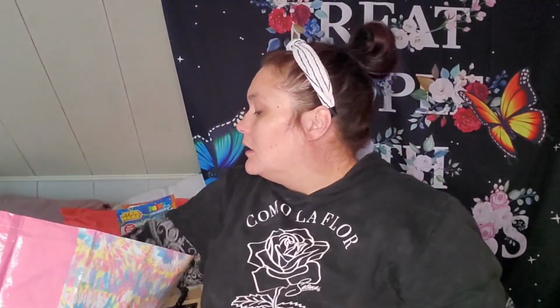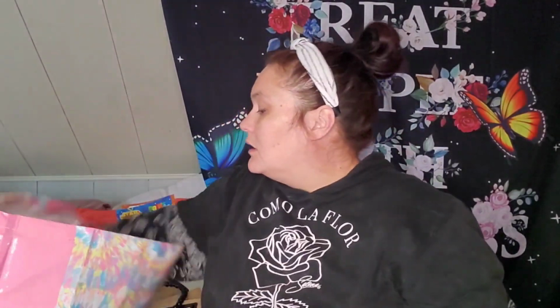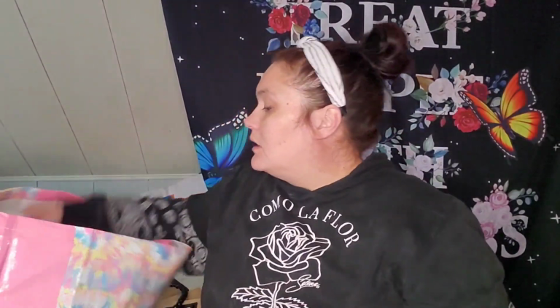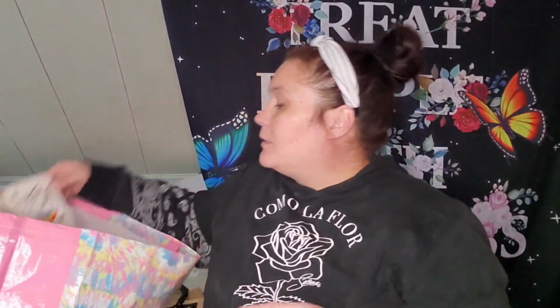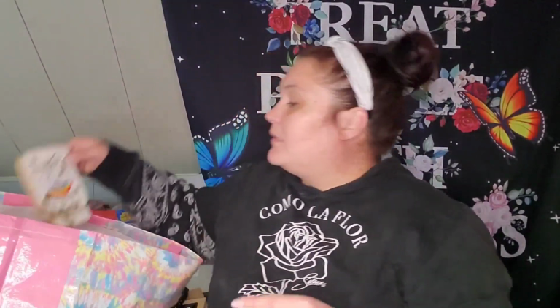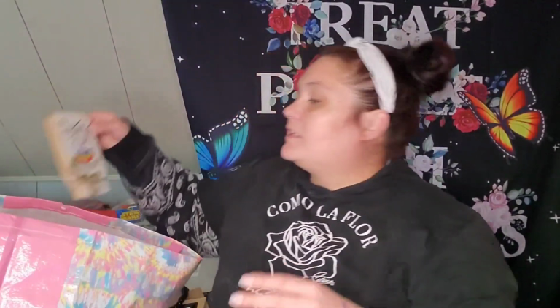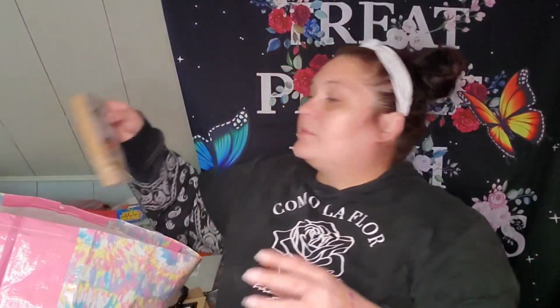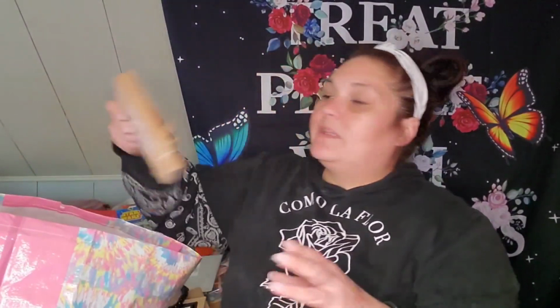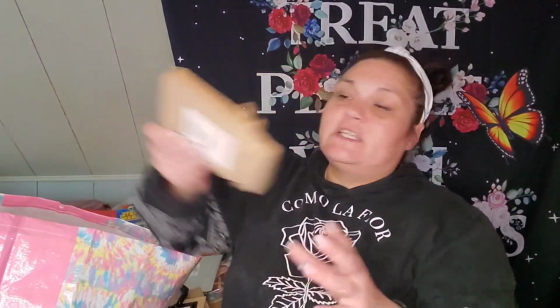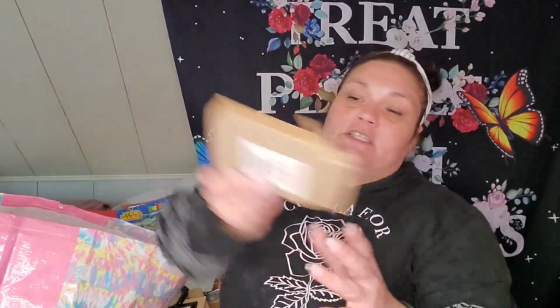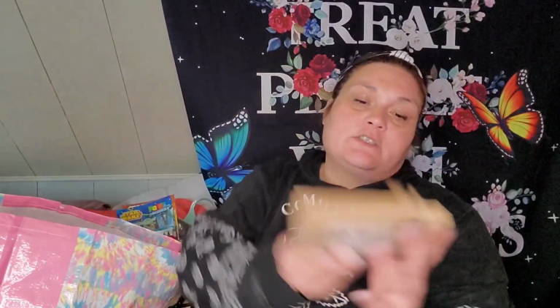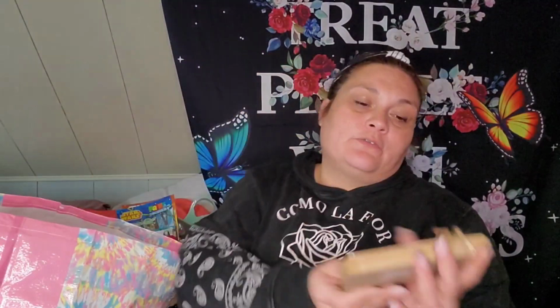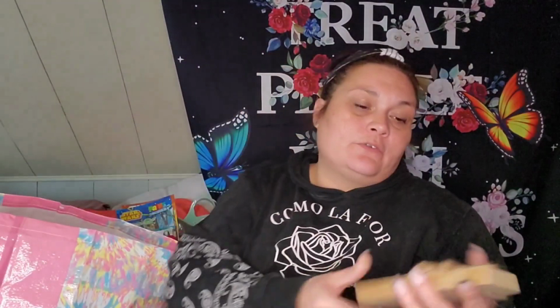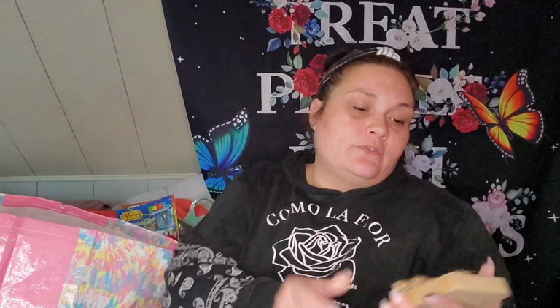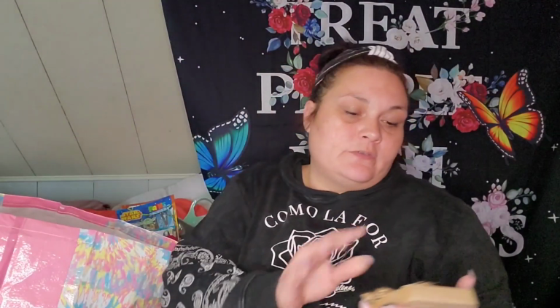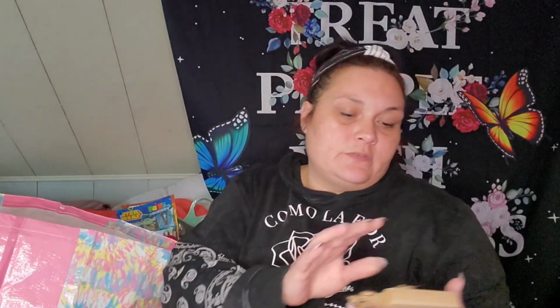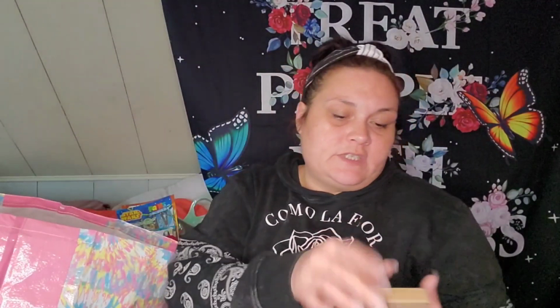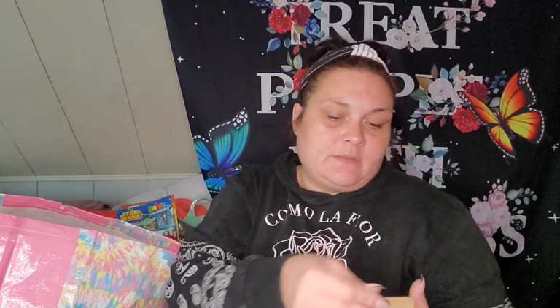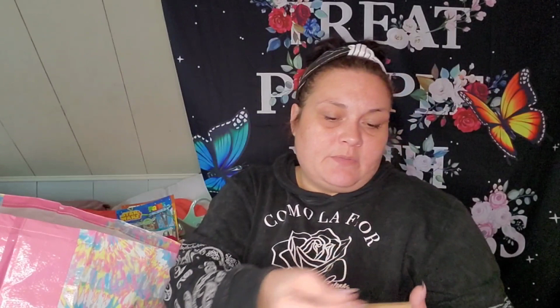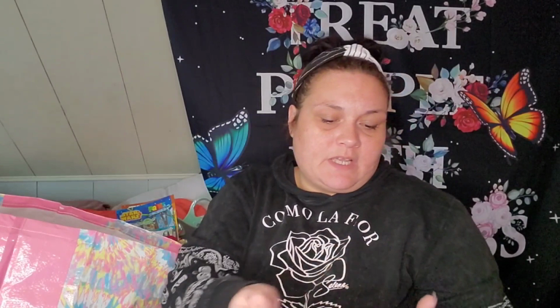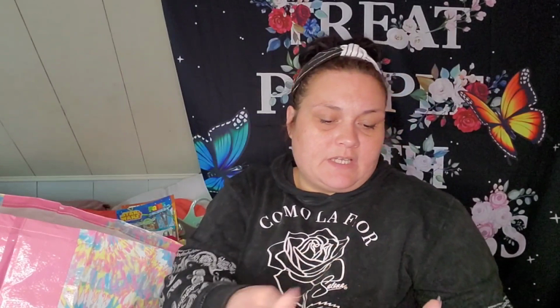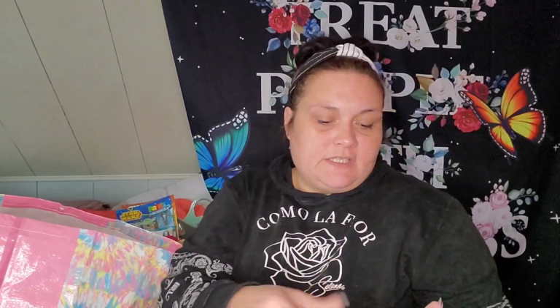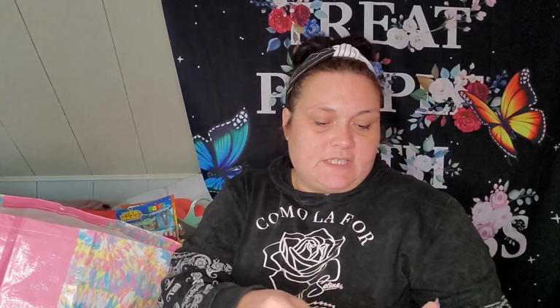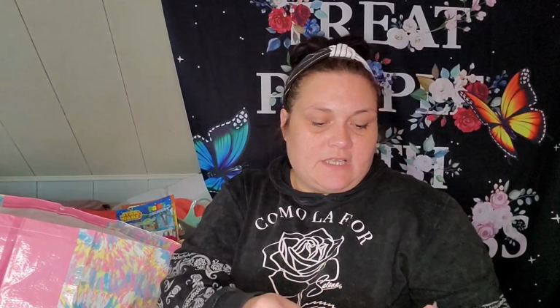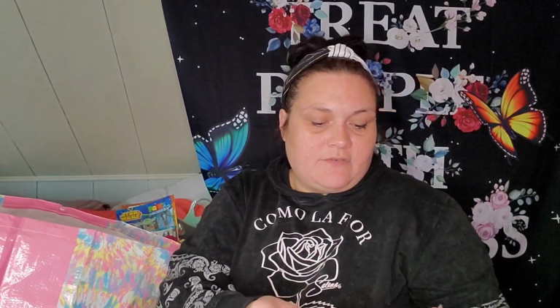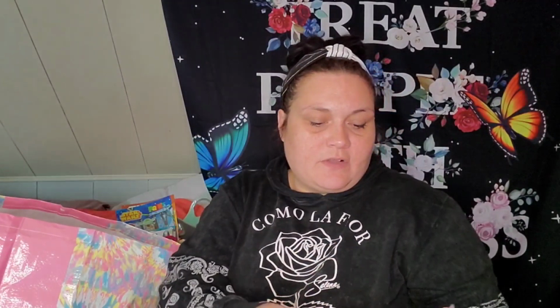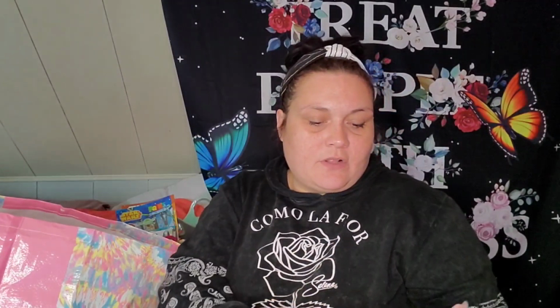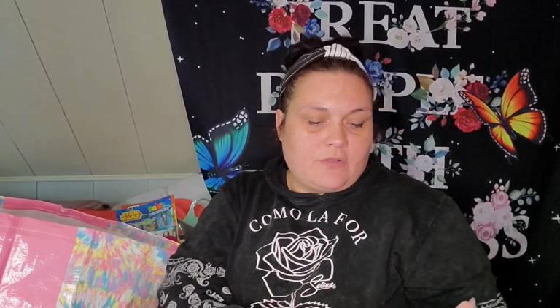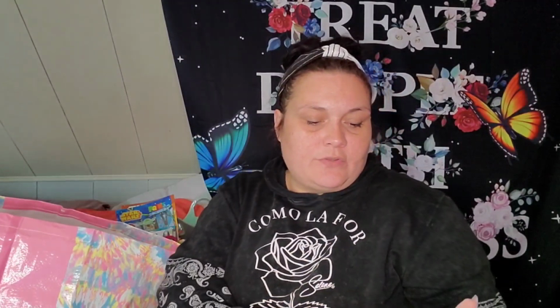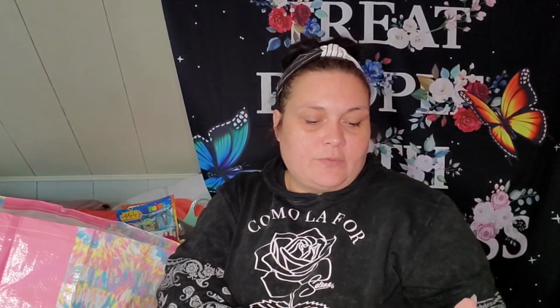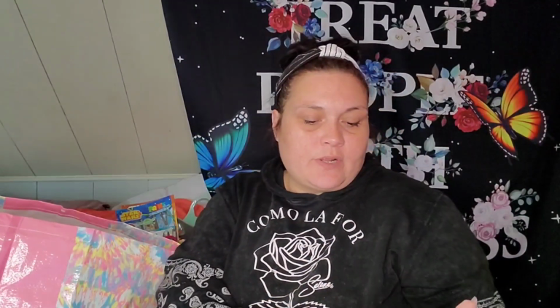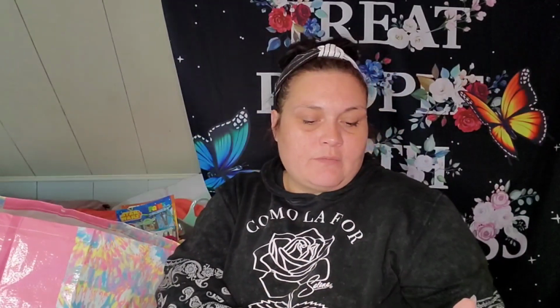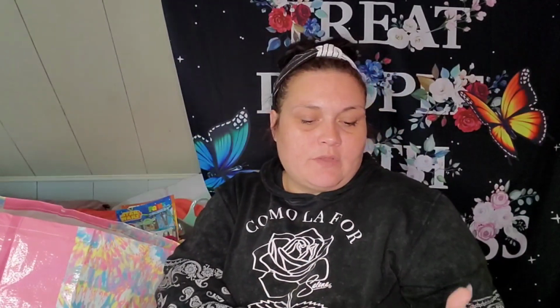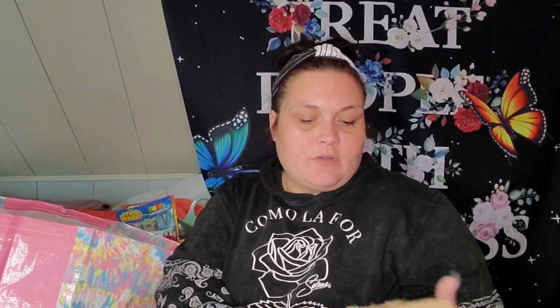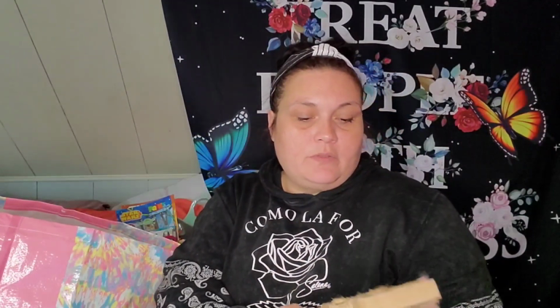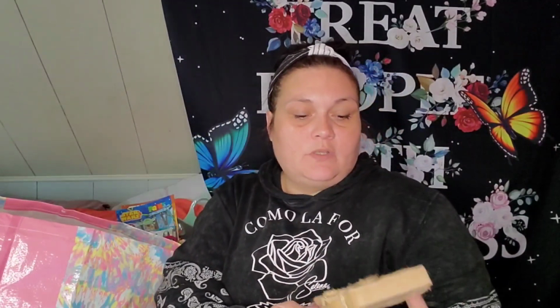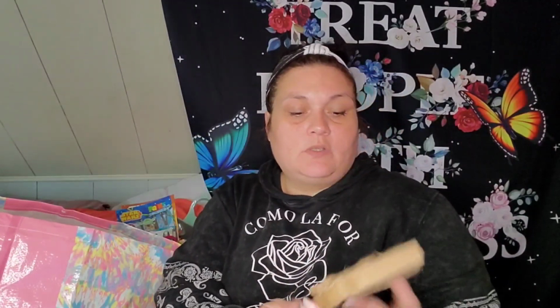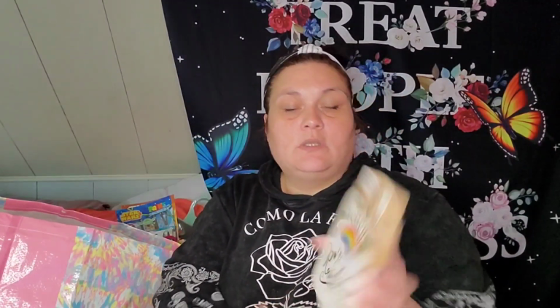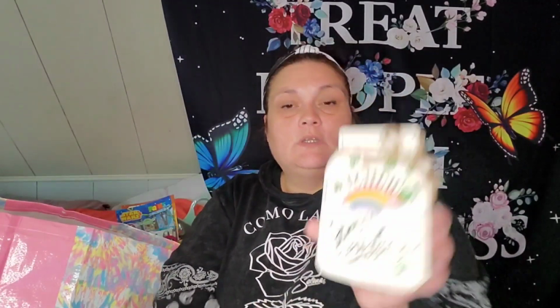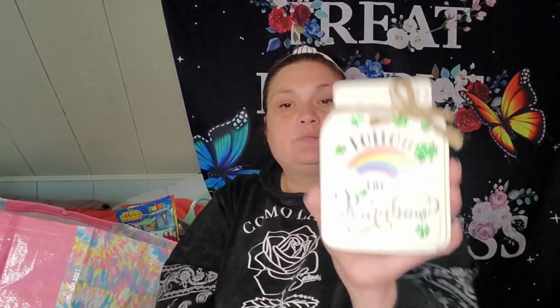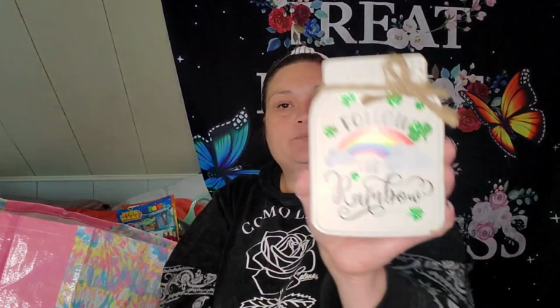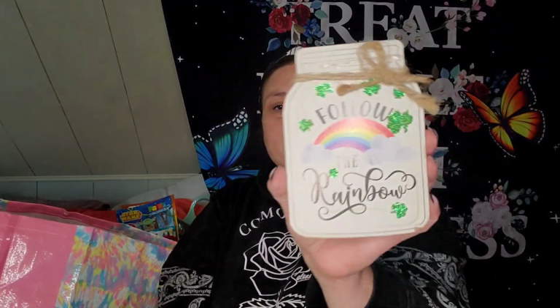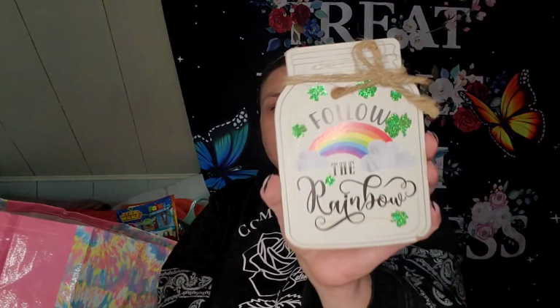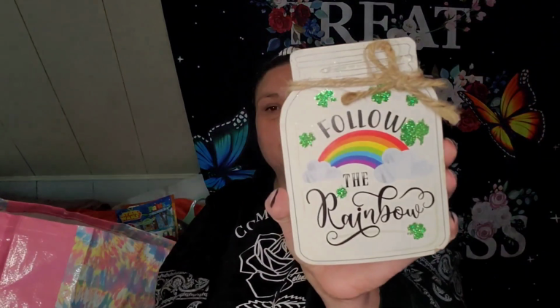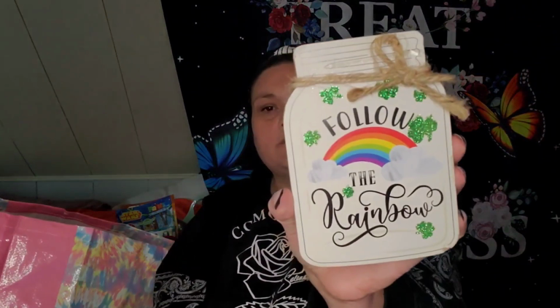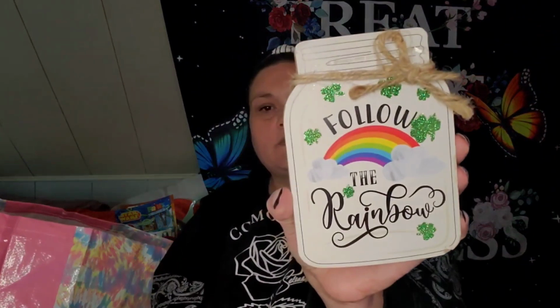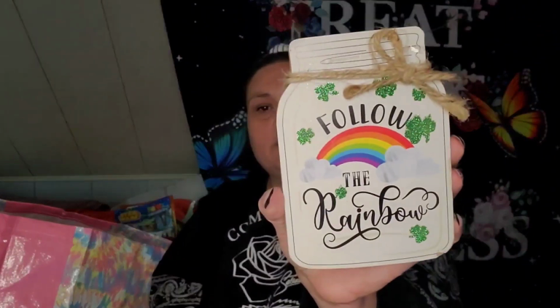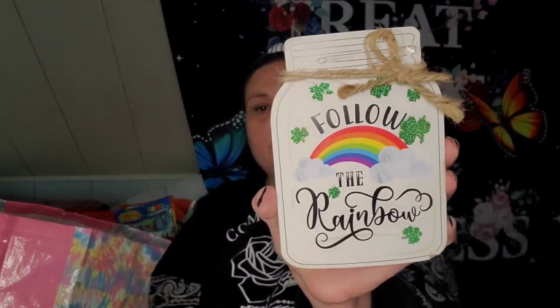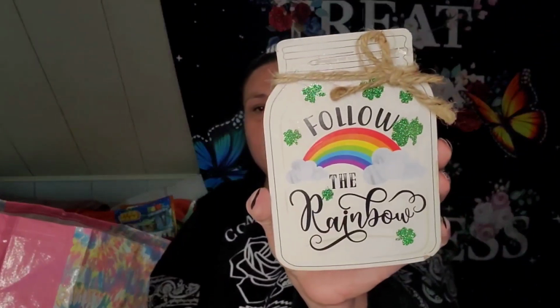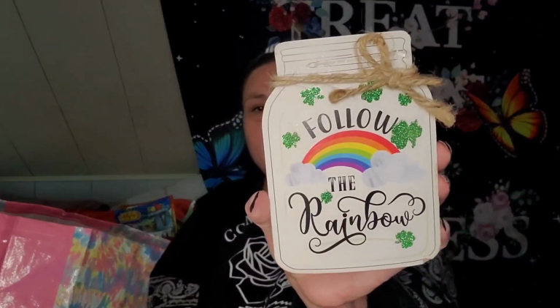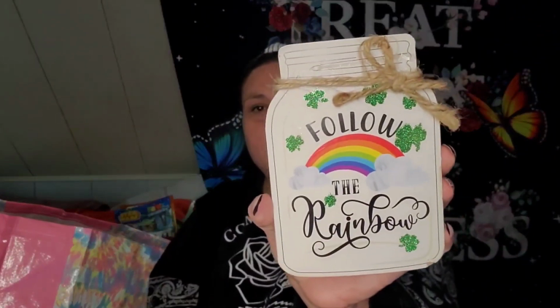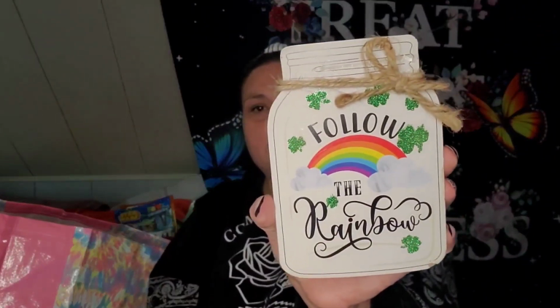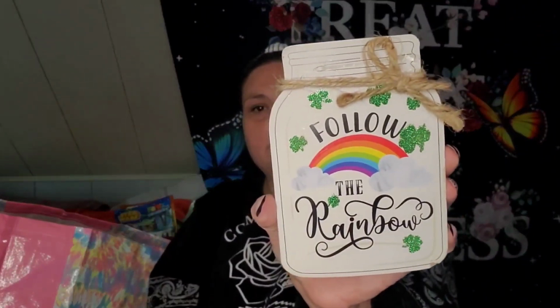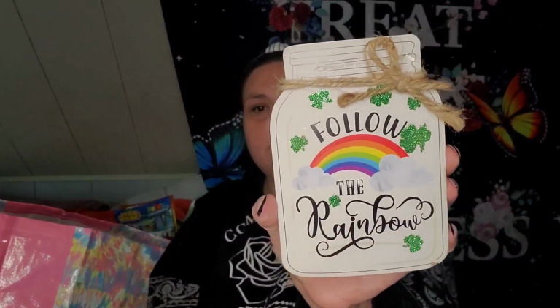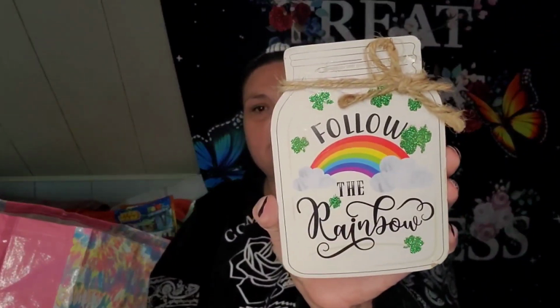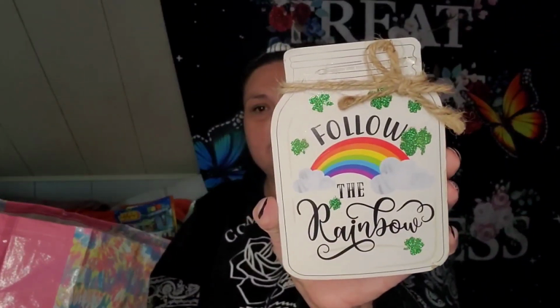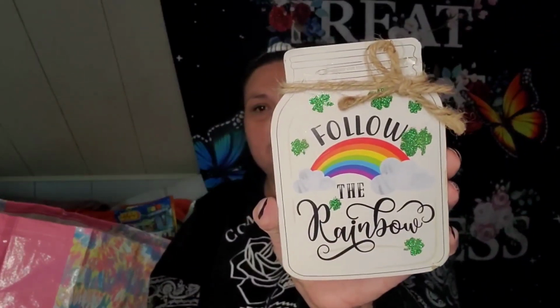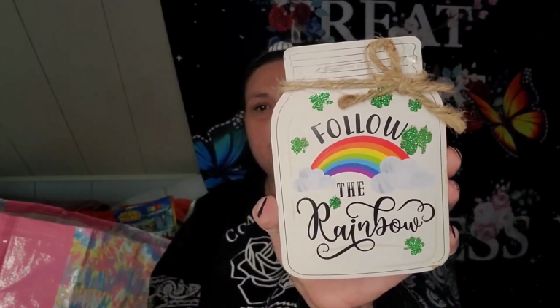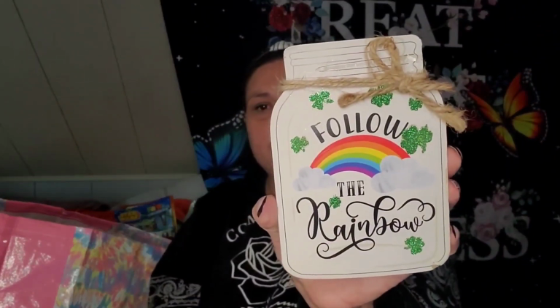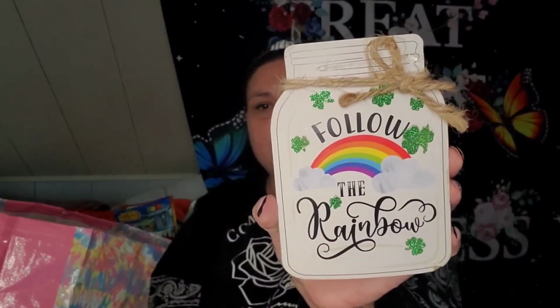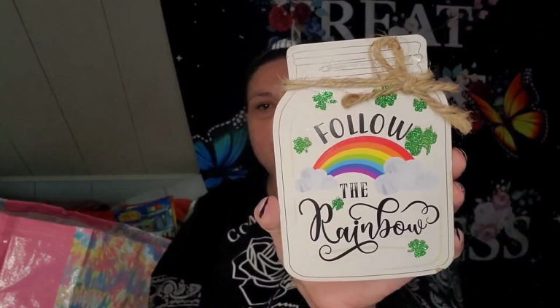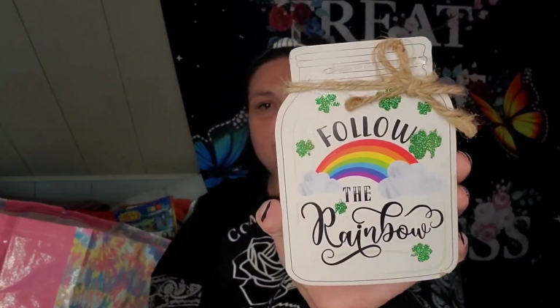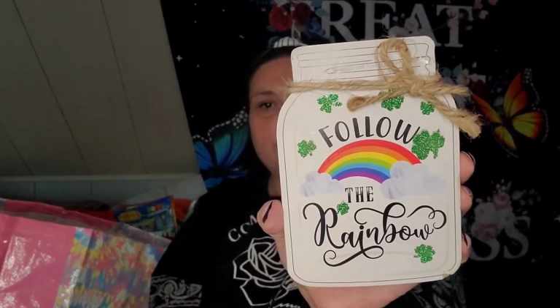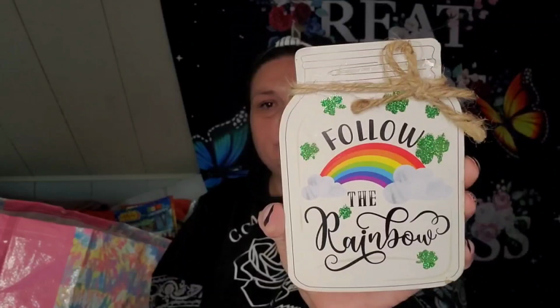I picked up this for St. Paddy's Day — 'Follow the Rainbow.' That was super cute.